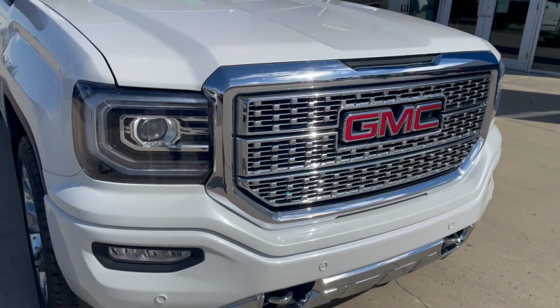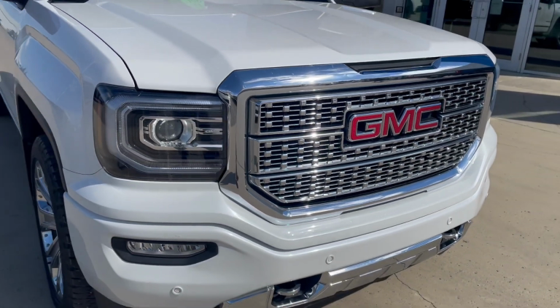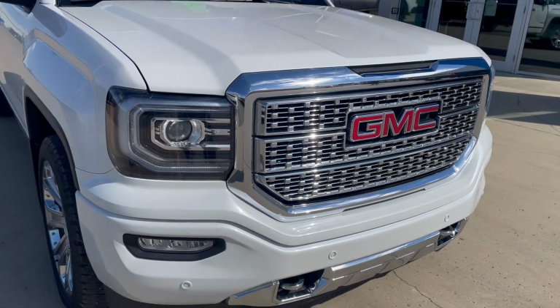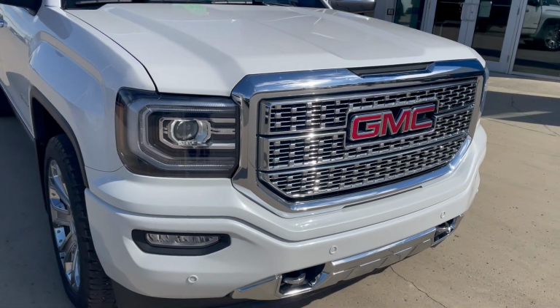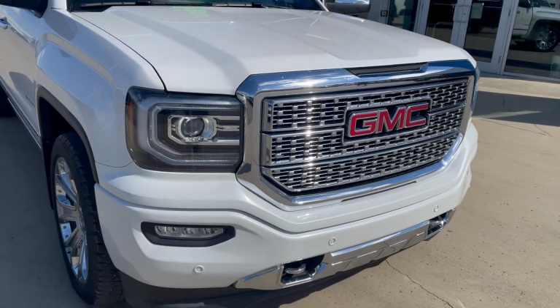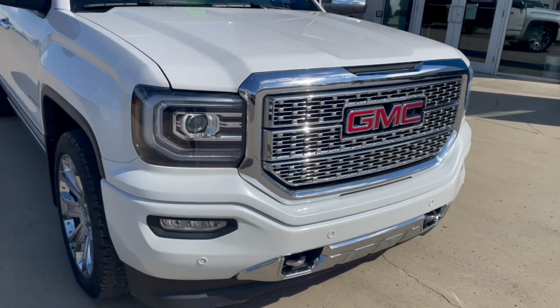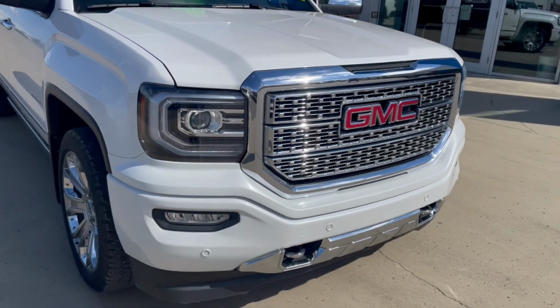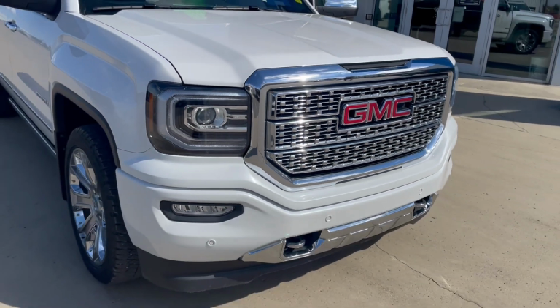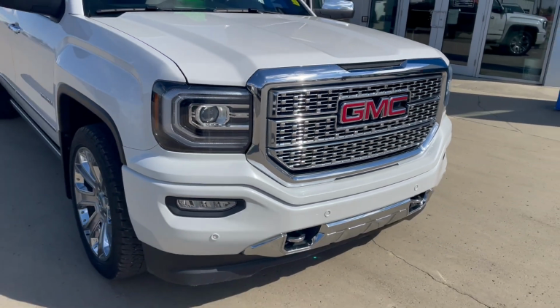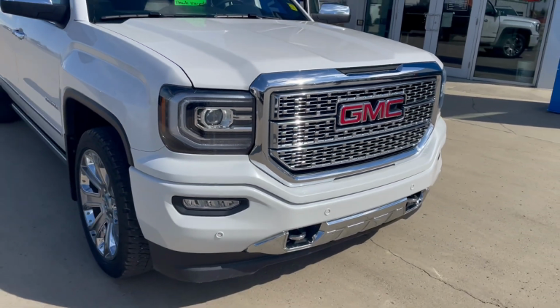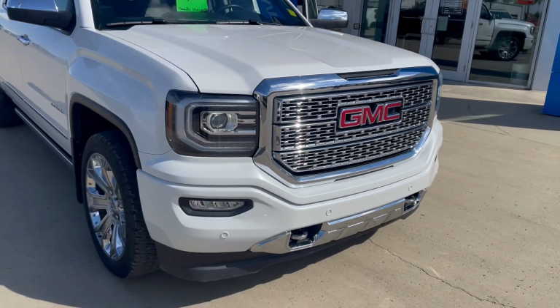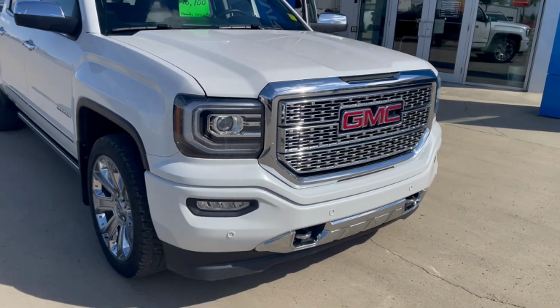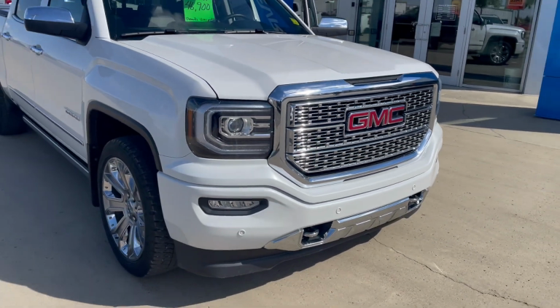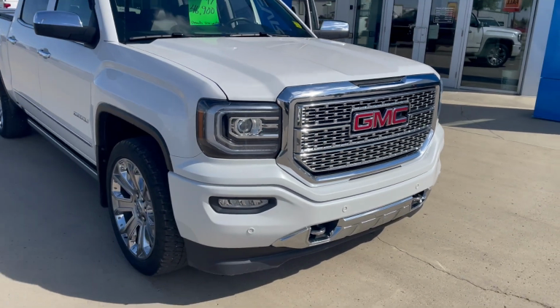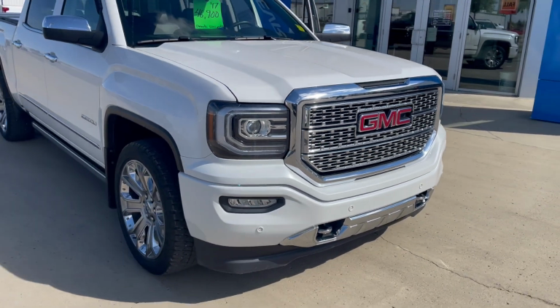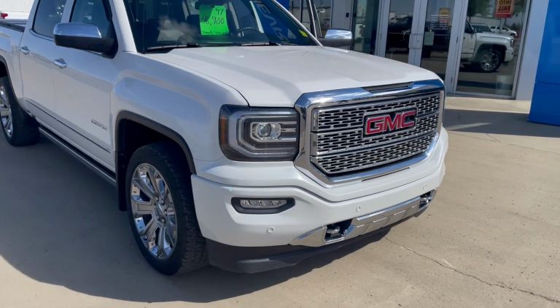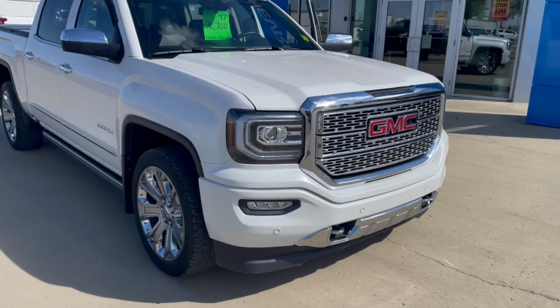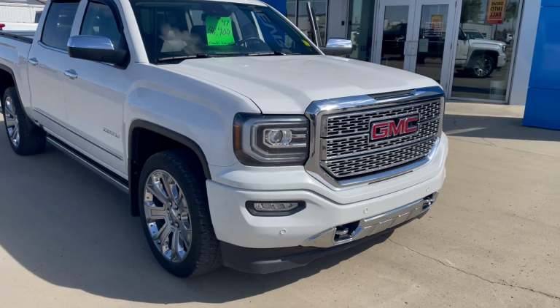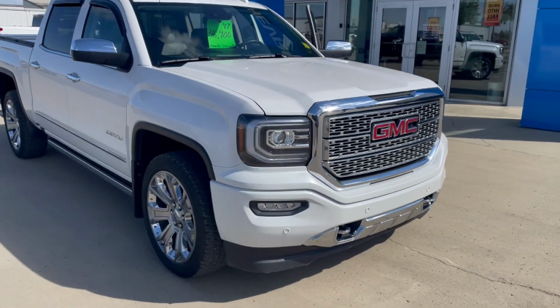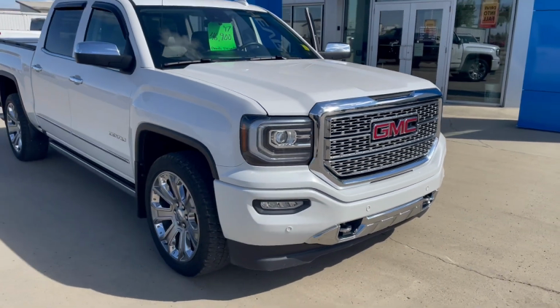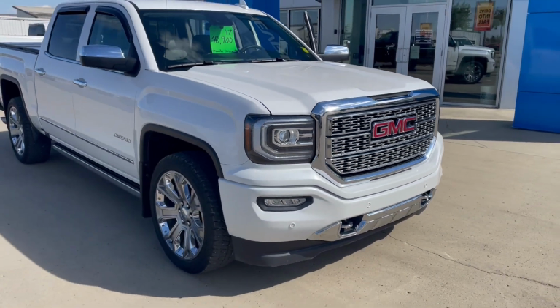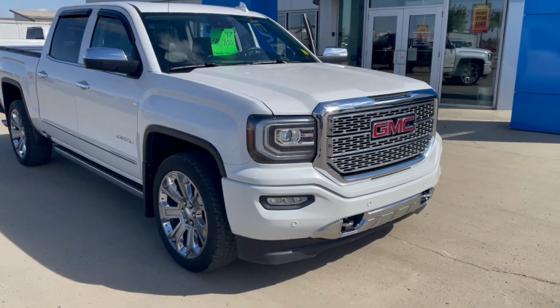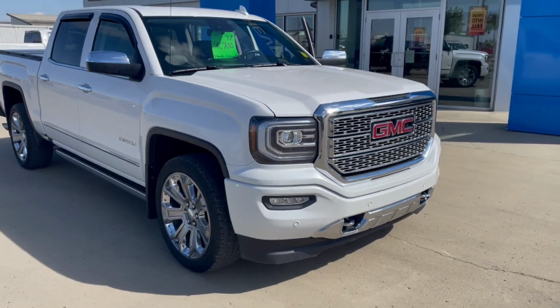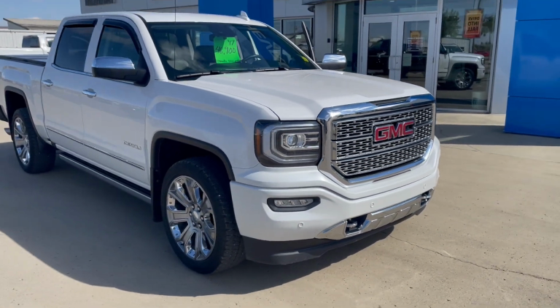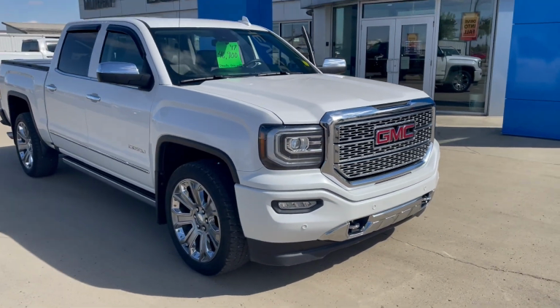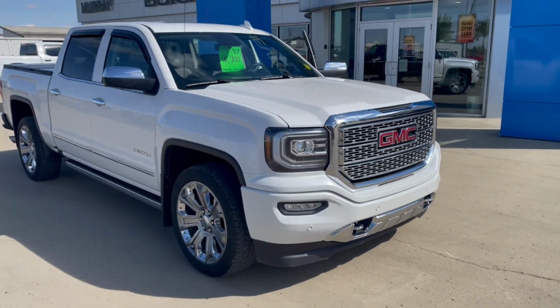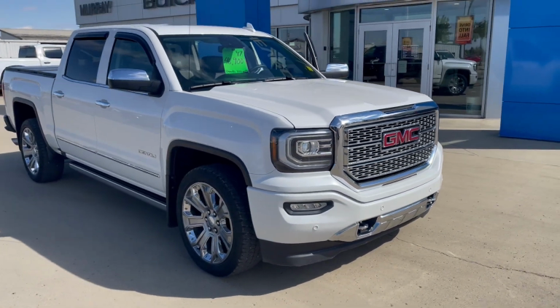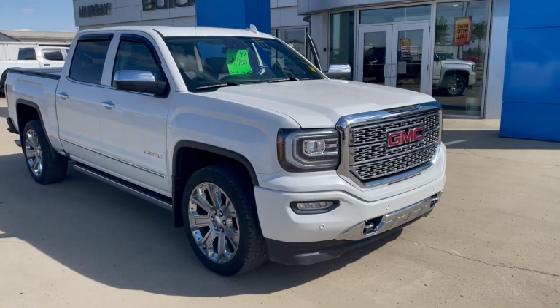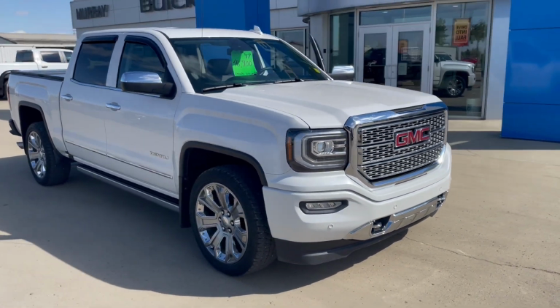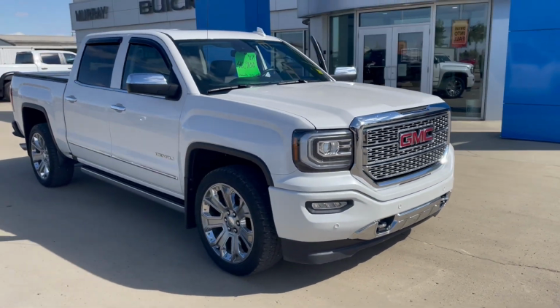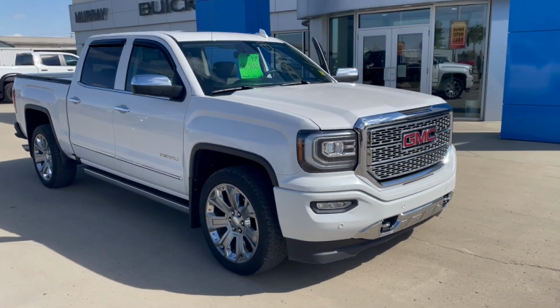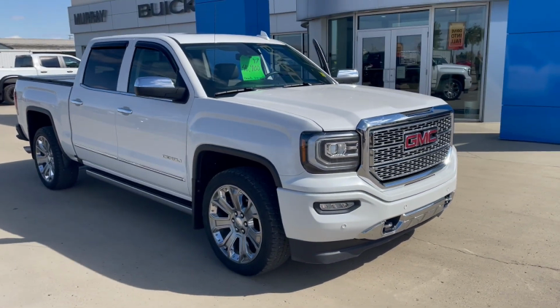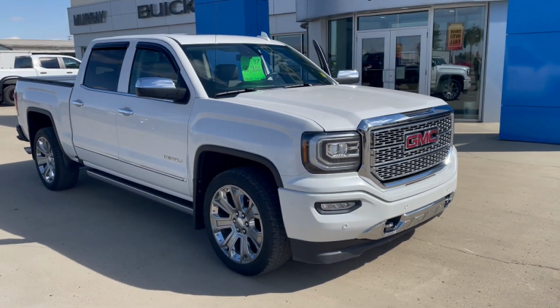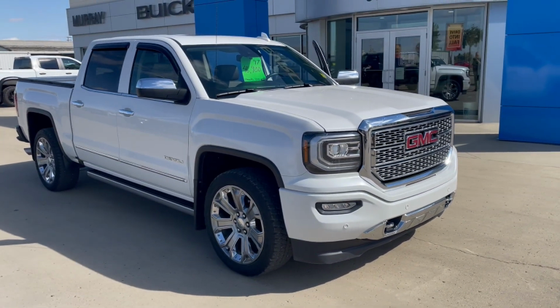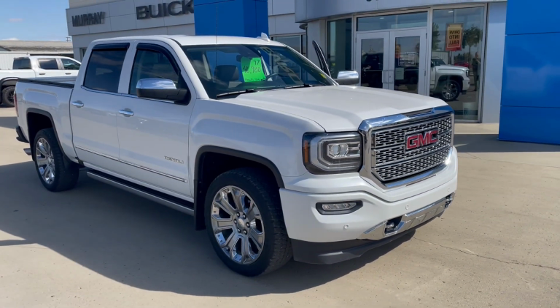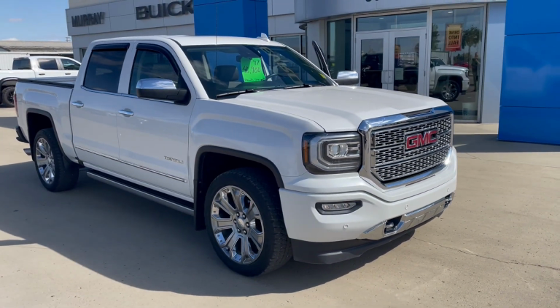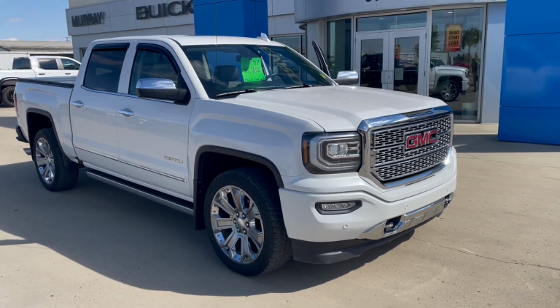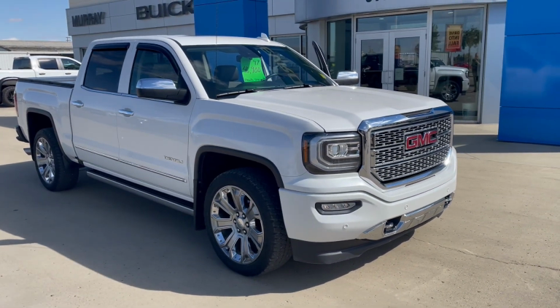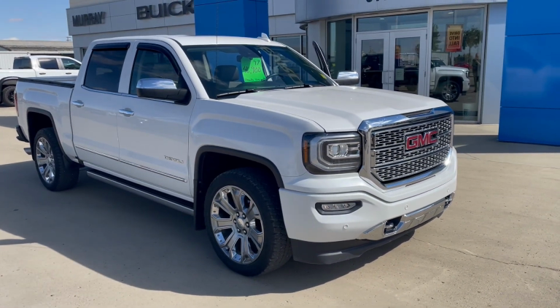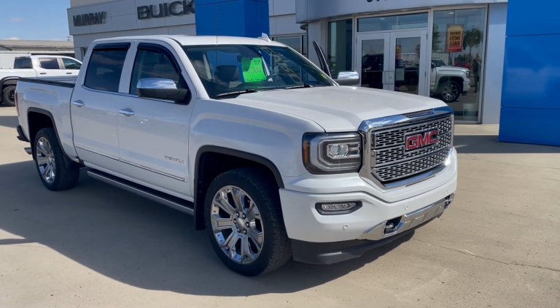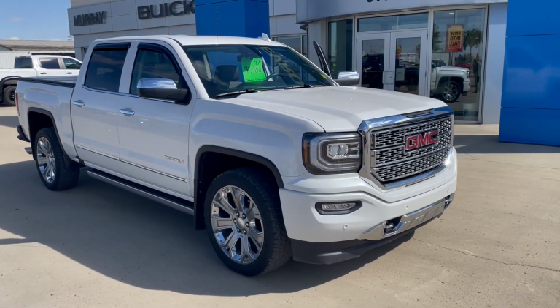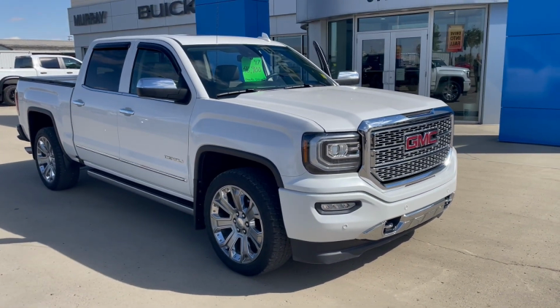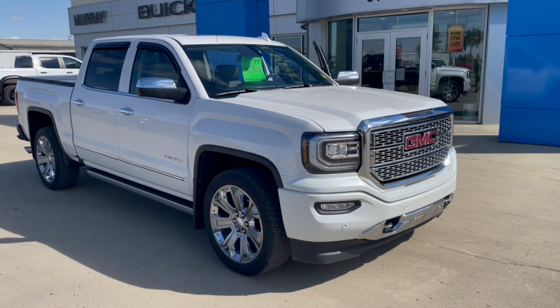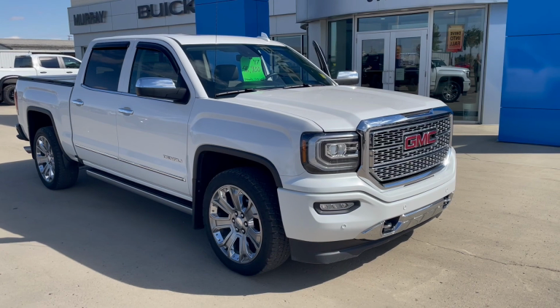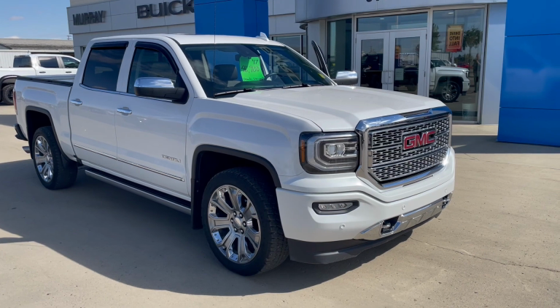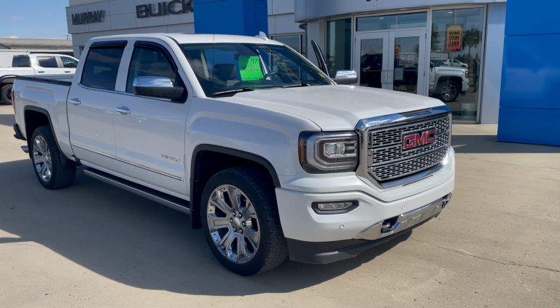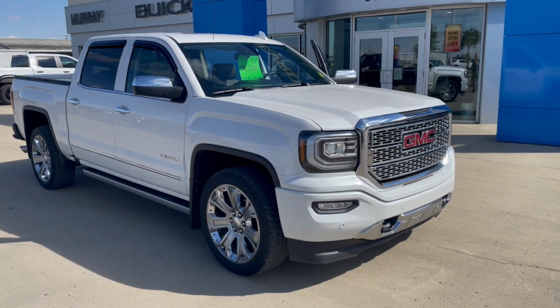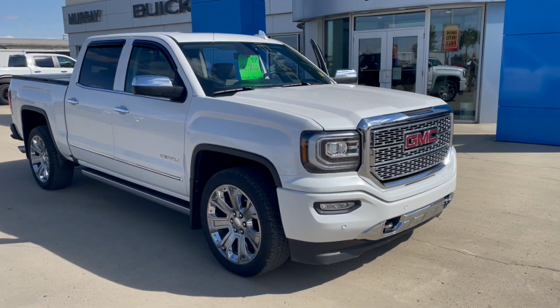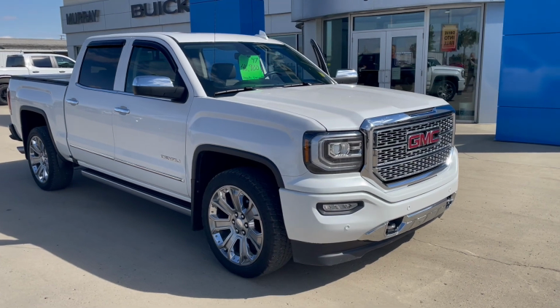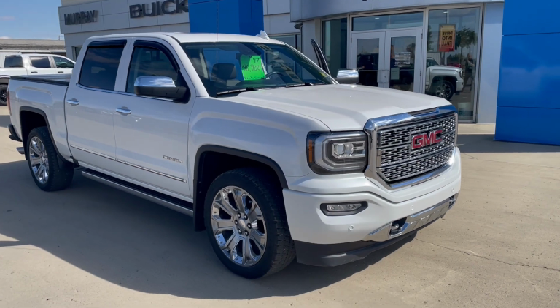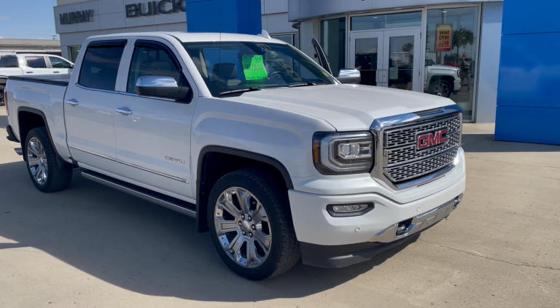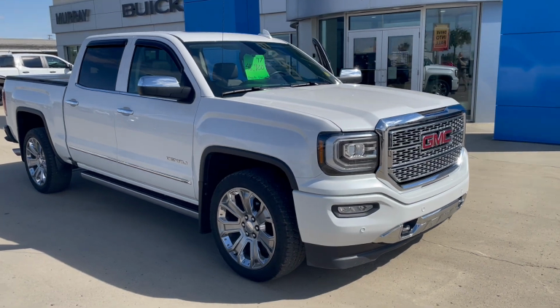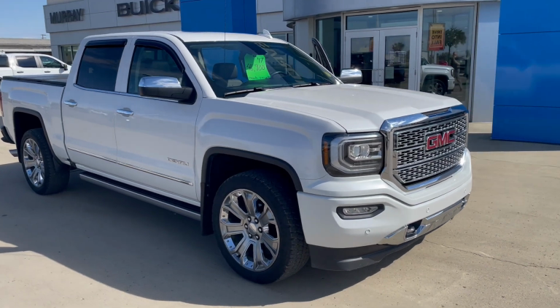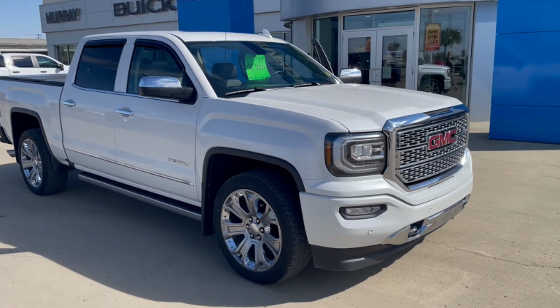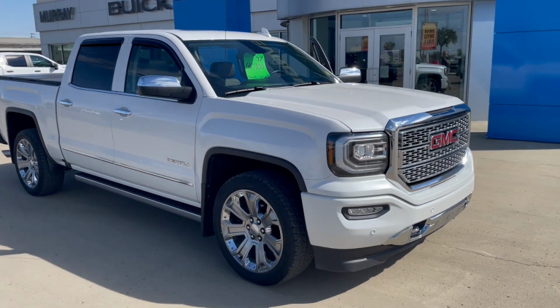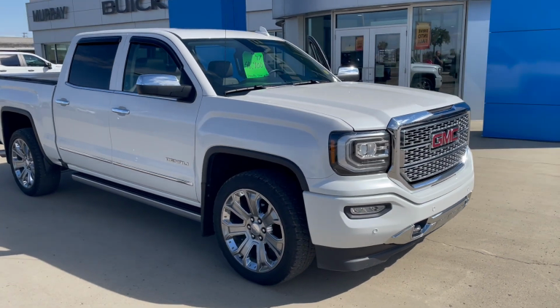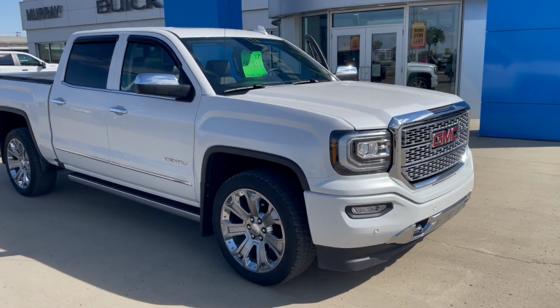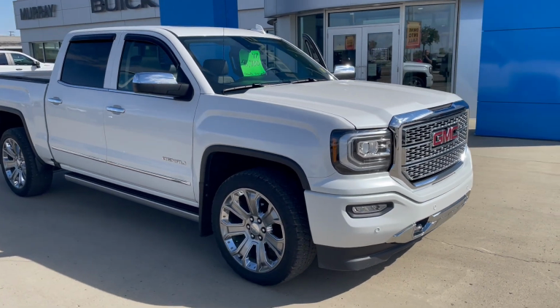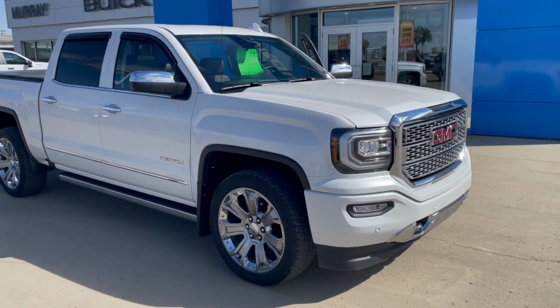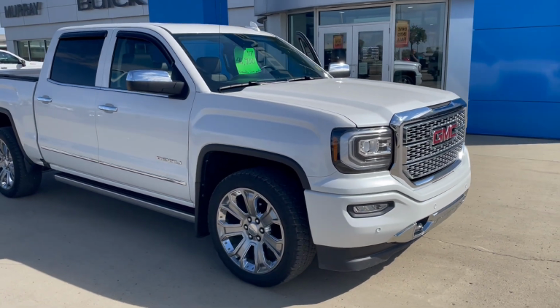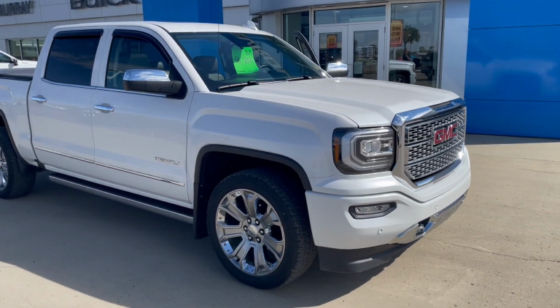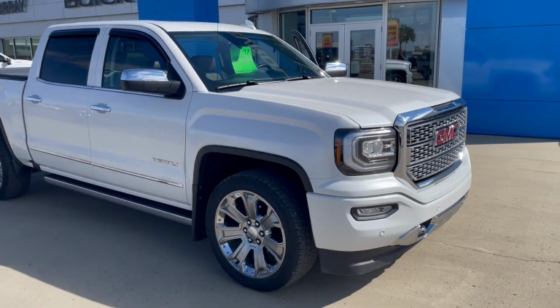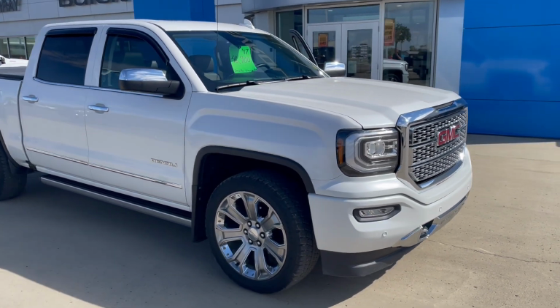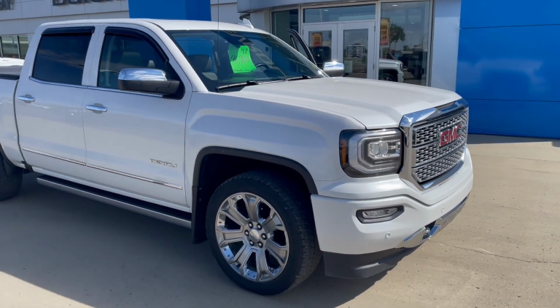Morning, it's David Mack at Murray GM in Estevan. We're going to do a walk around of a 2017 GMC Sierra 1500.